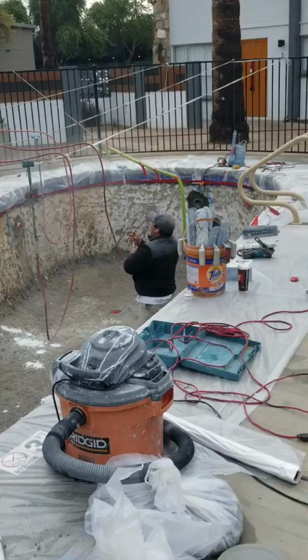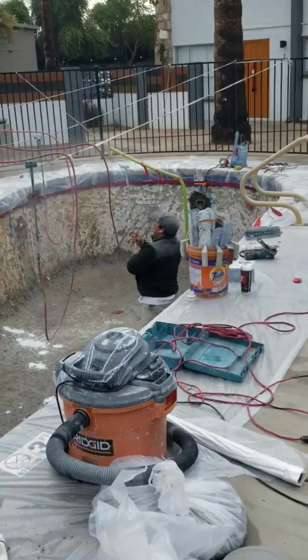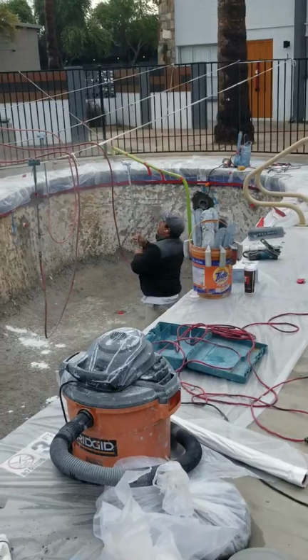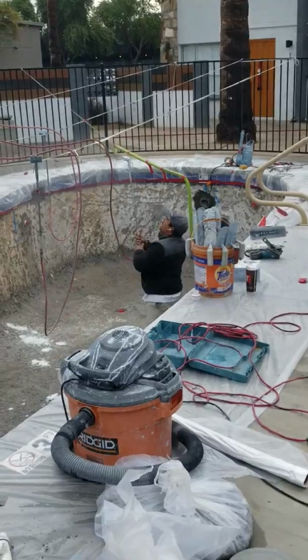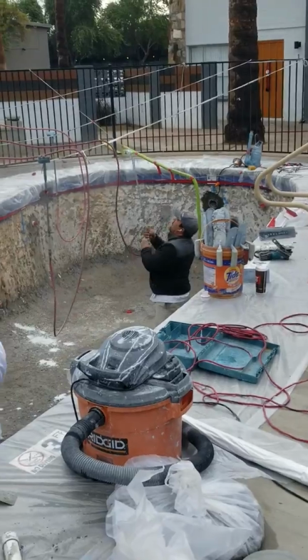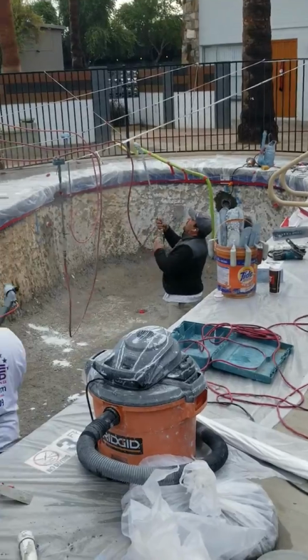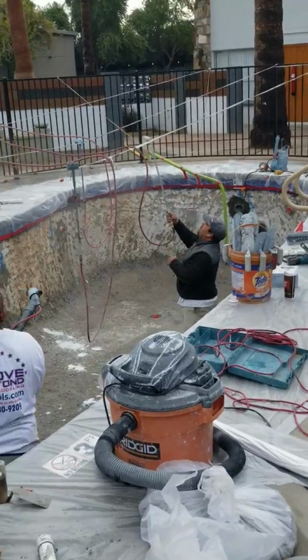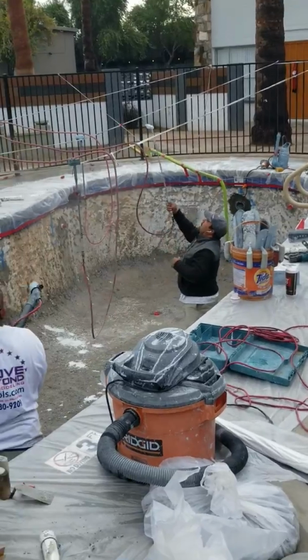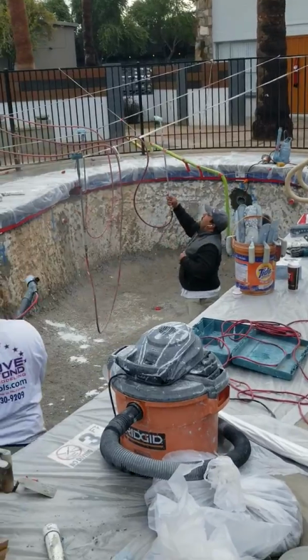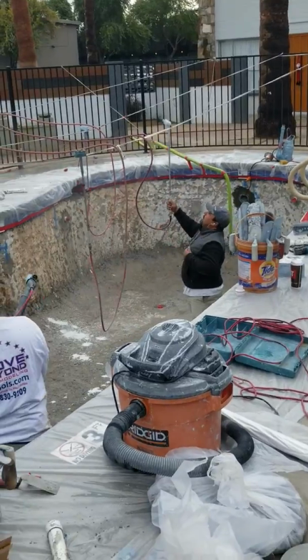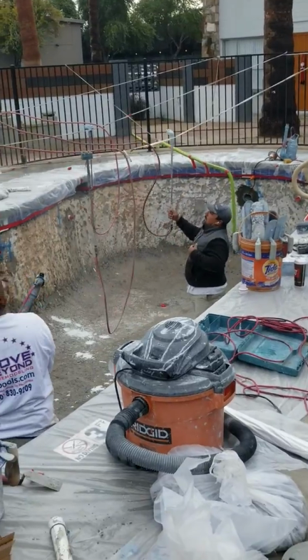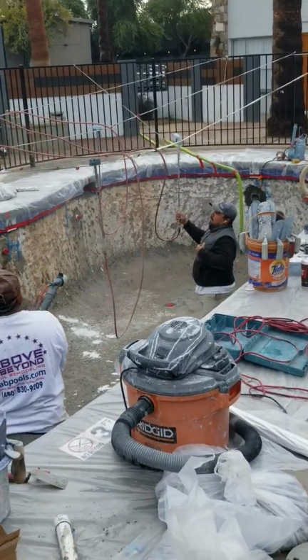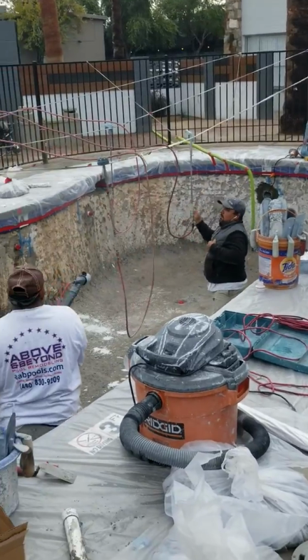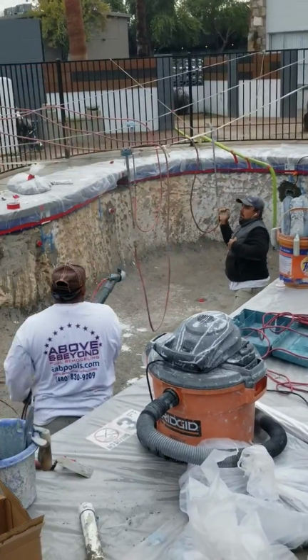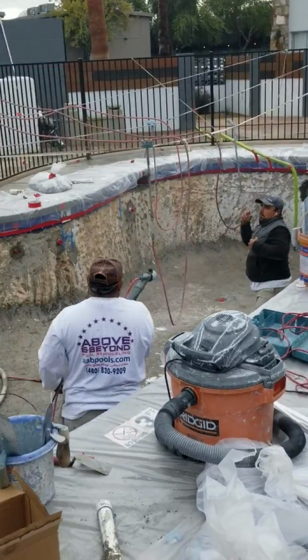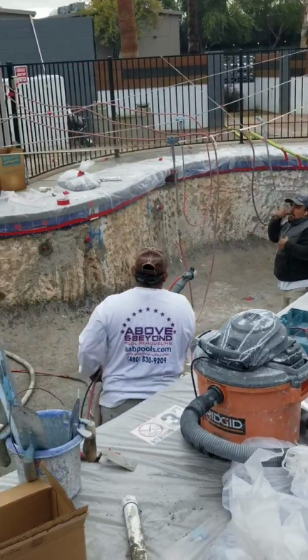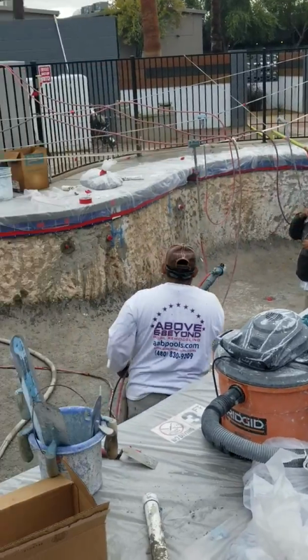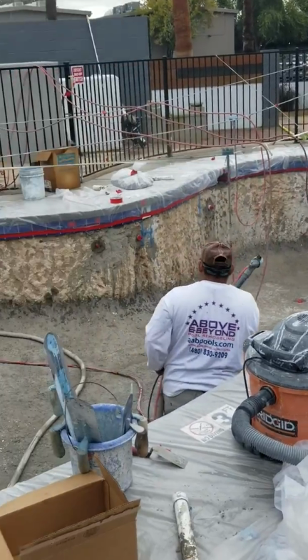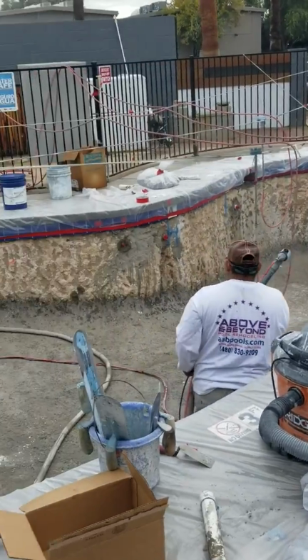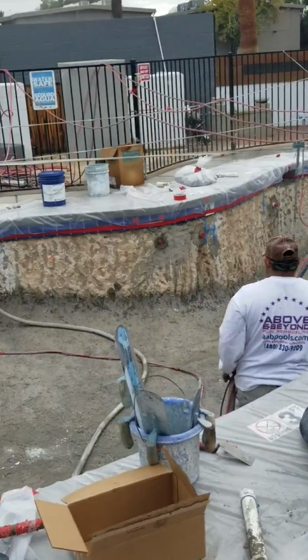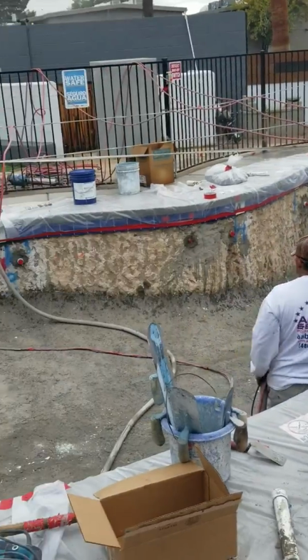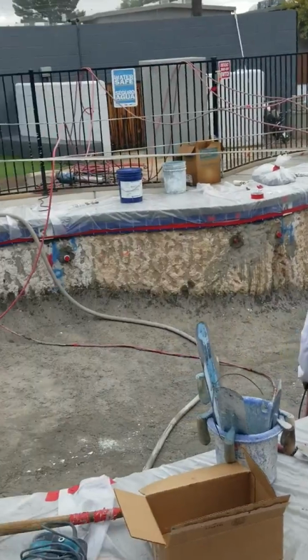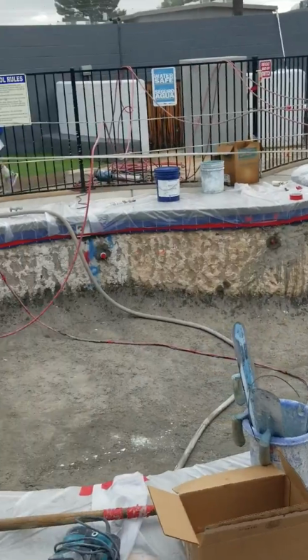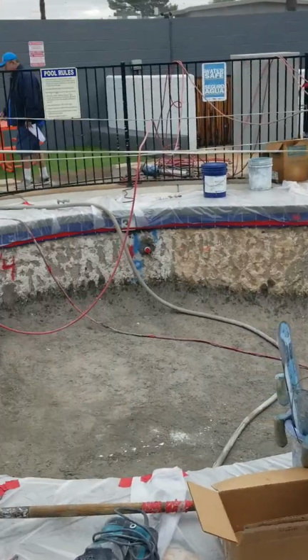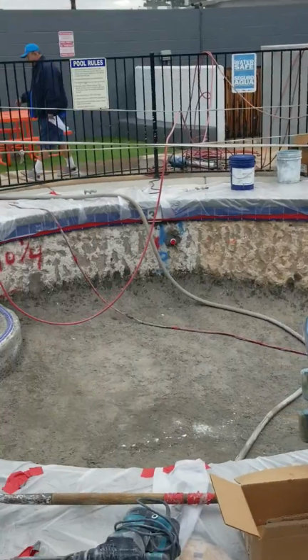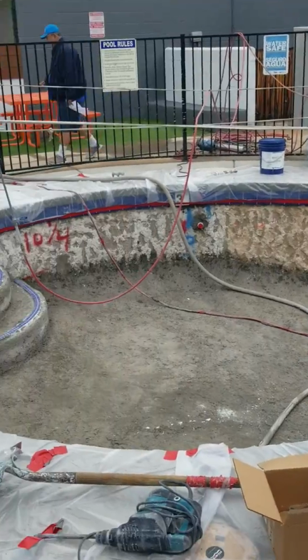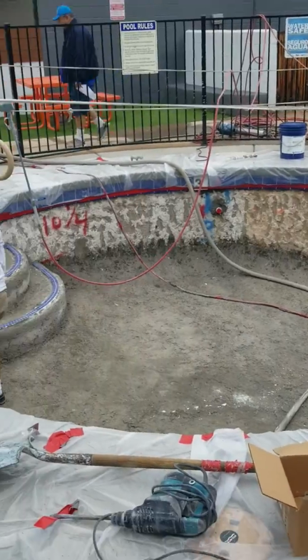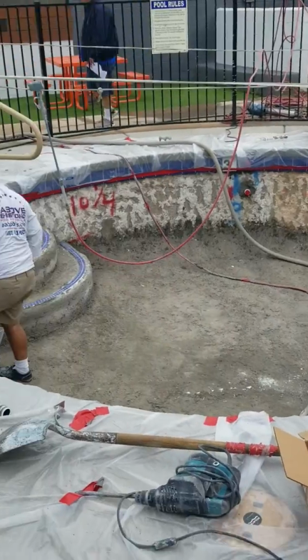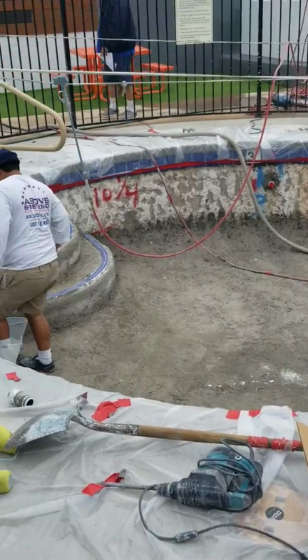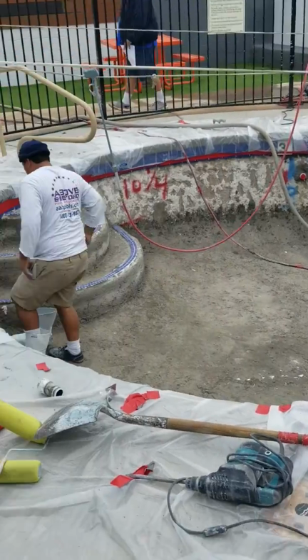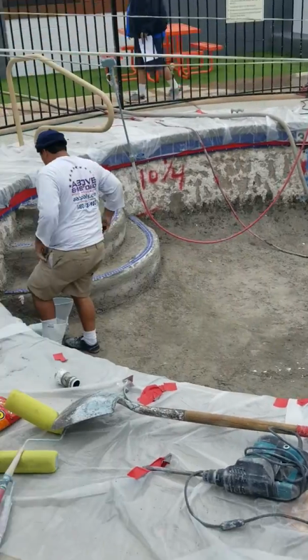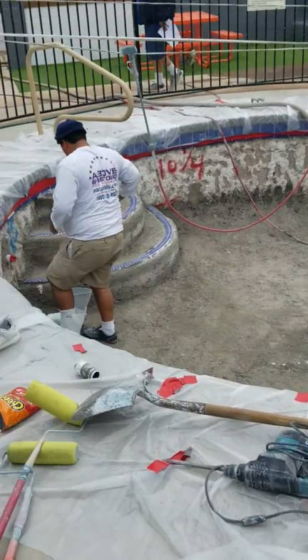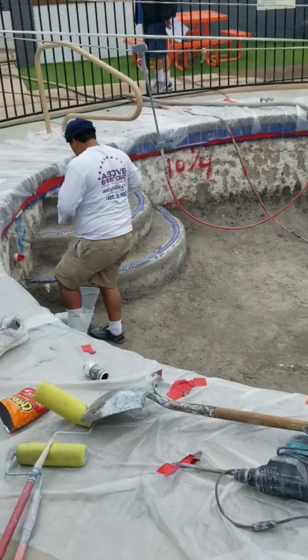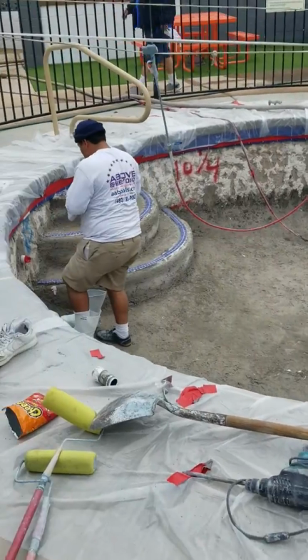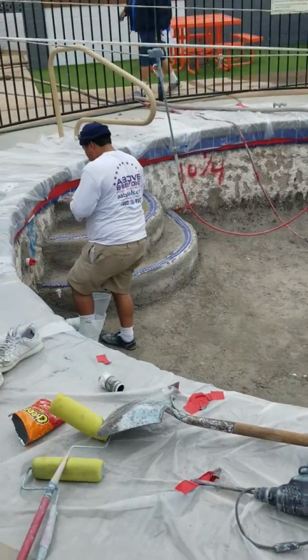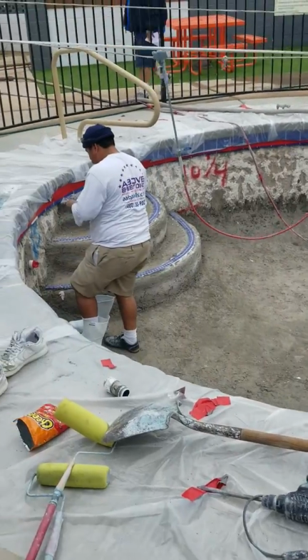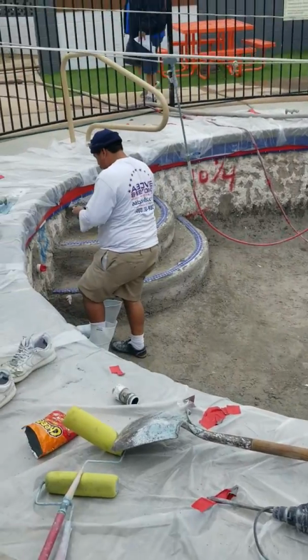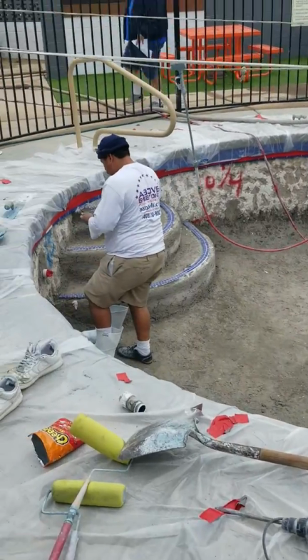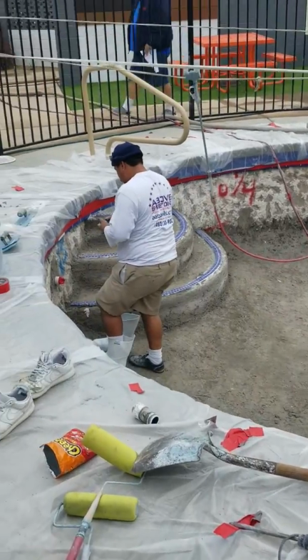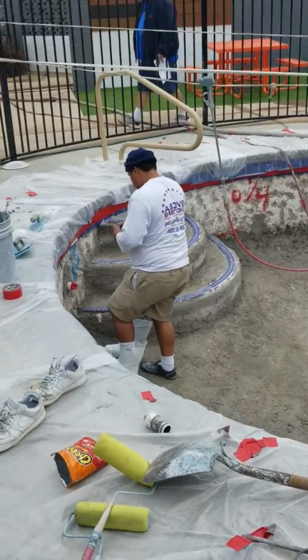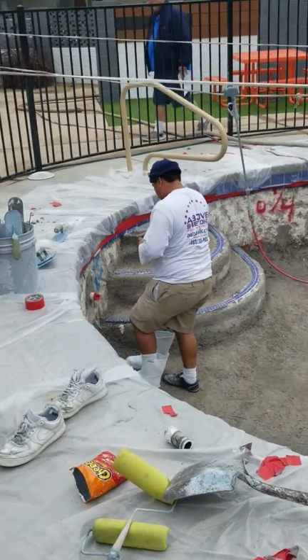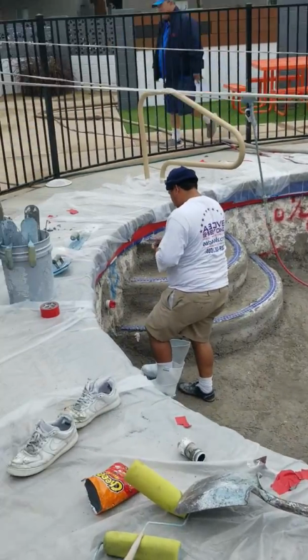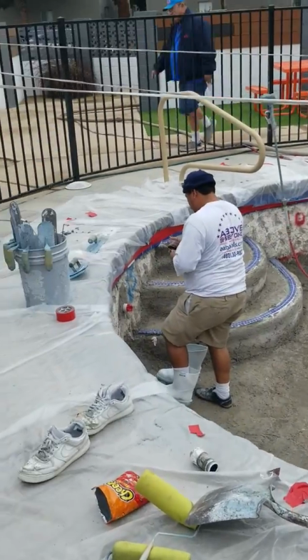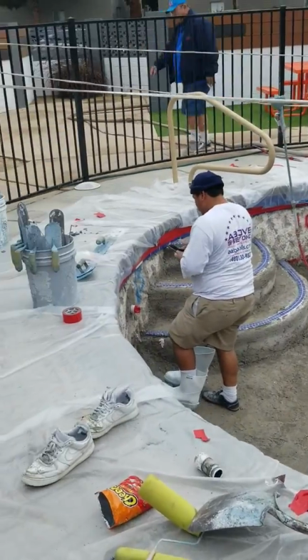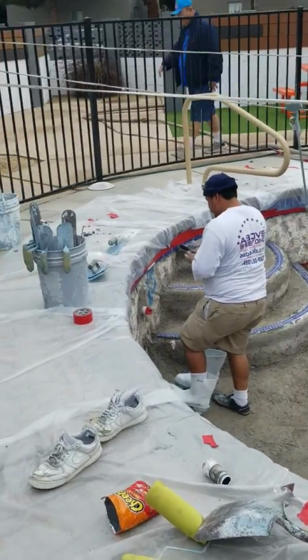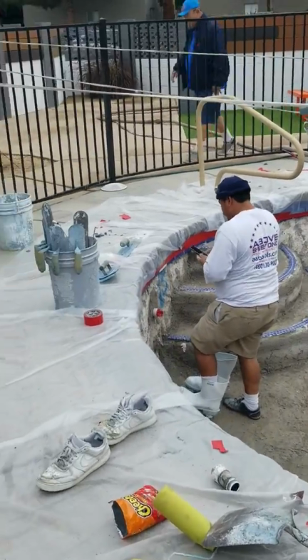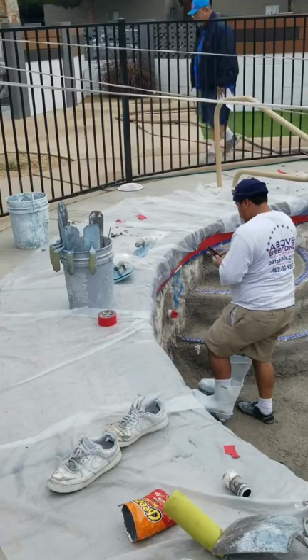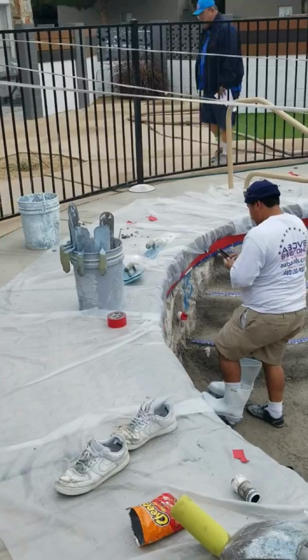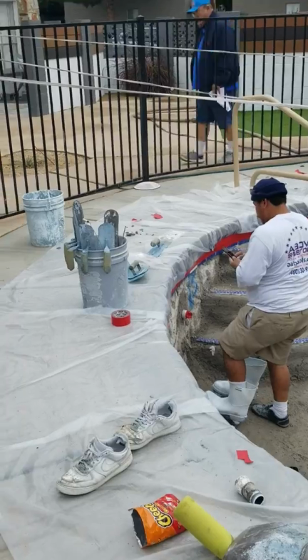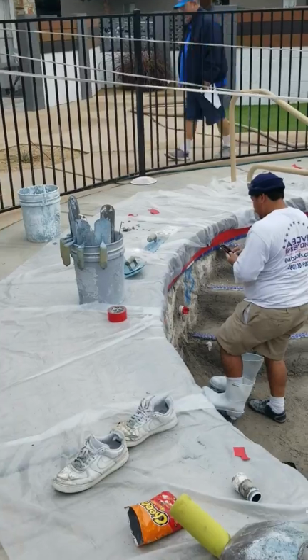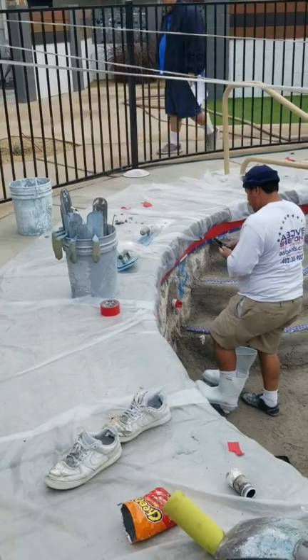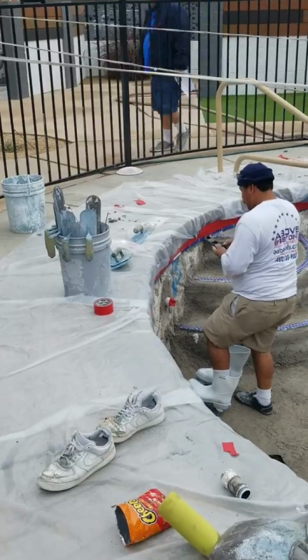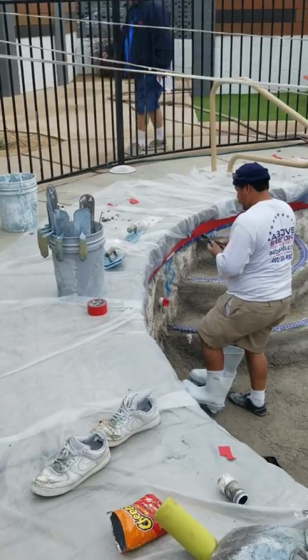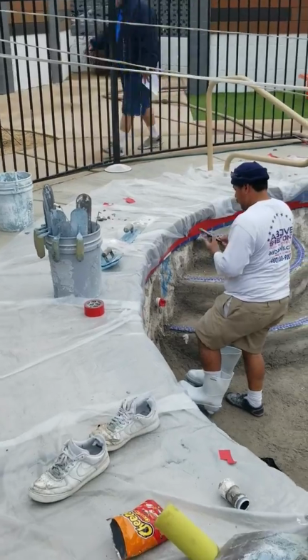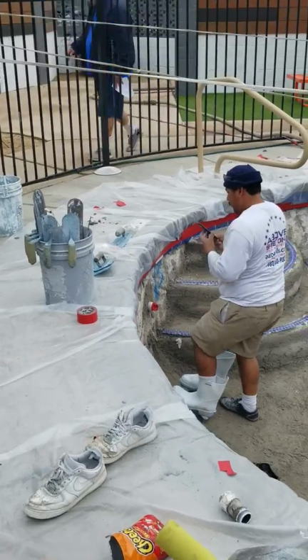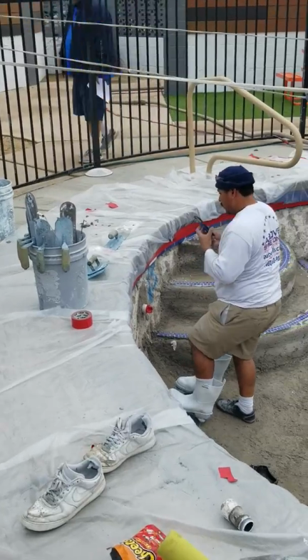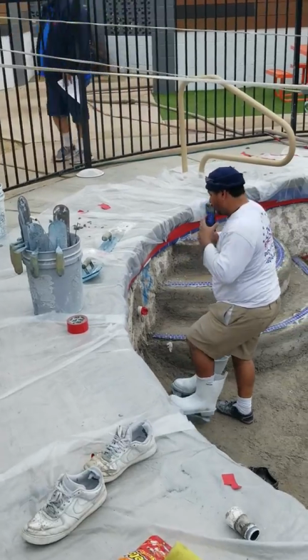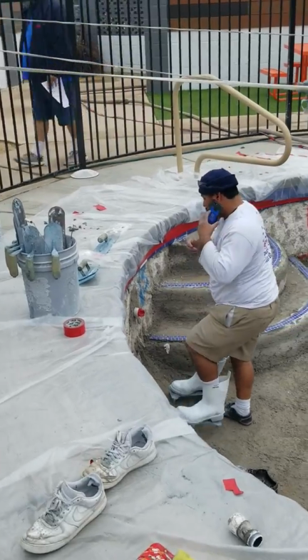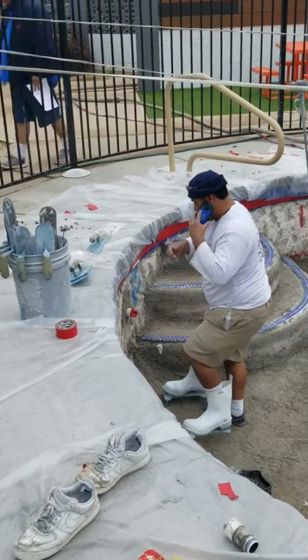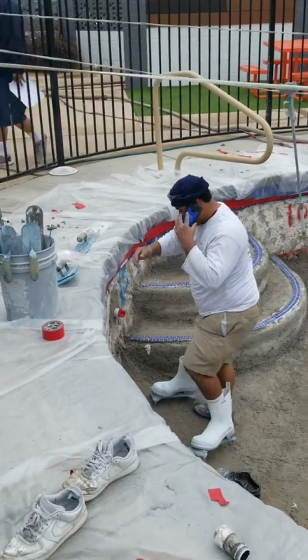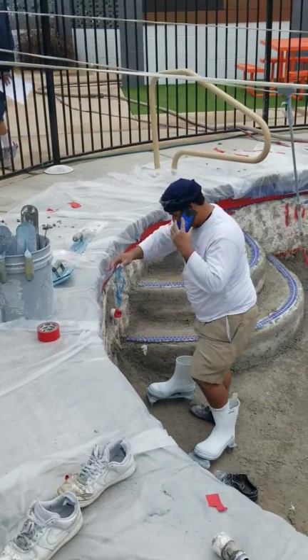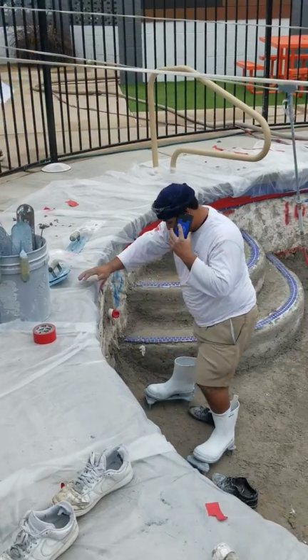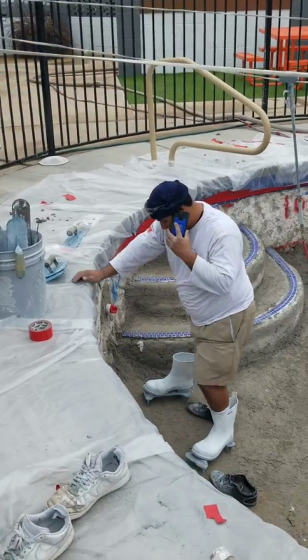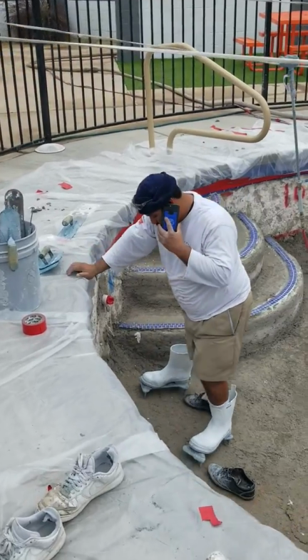Michael Sandoval here with Above and Beyond Pool Remodeling. I'm out here showing you this job — this commercial job at Cosmo out here in Phoenix, Arizona.